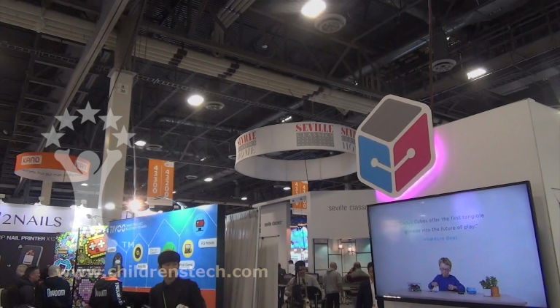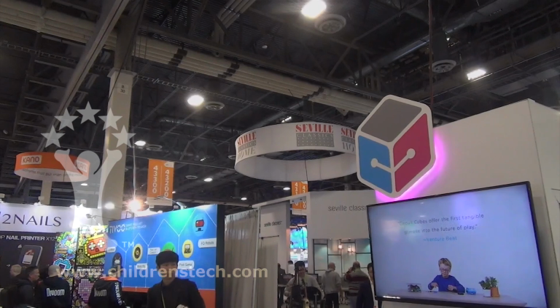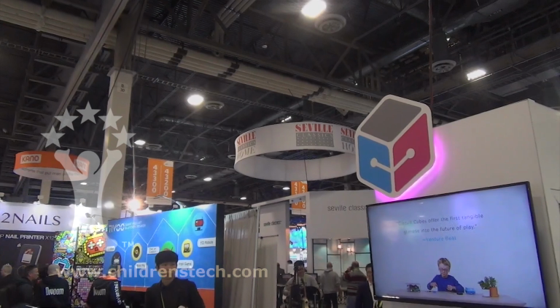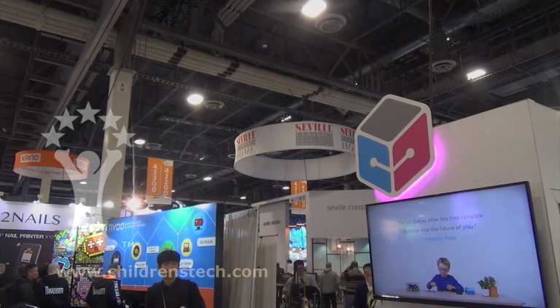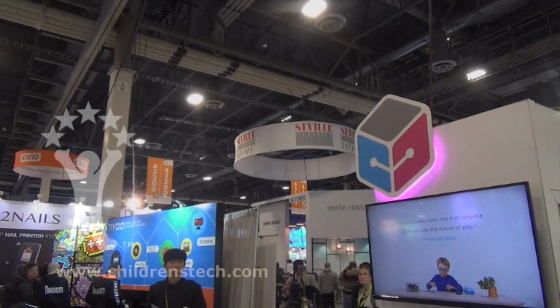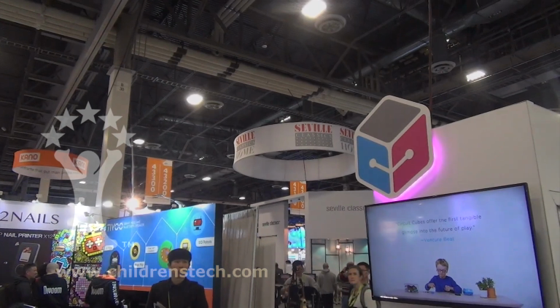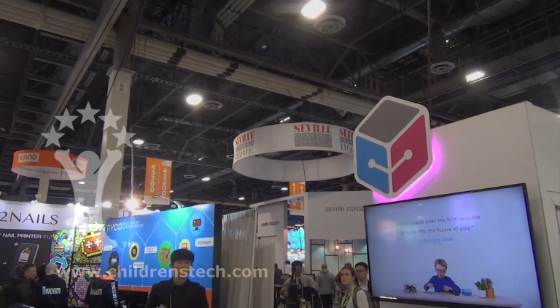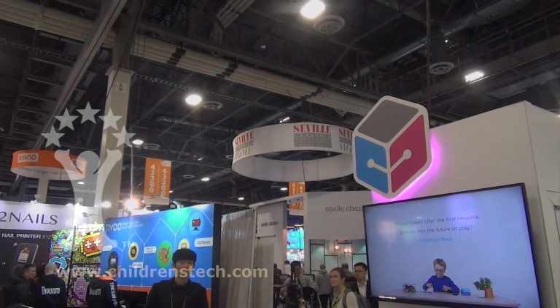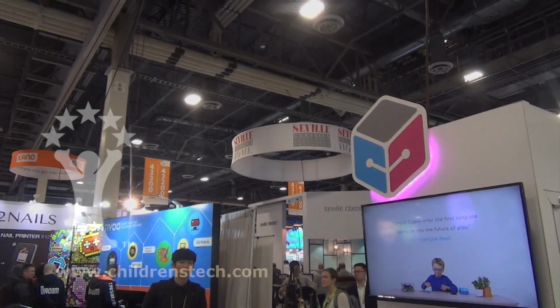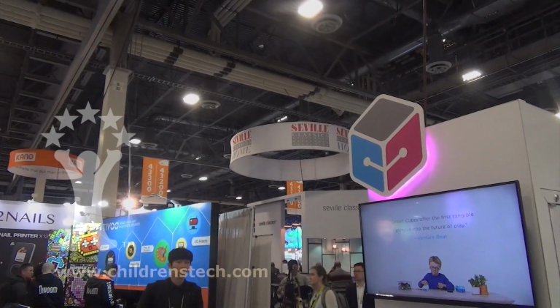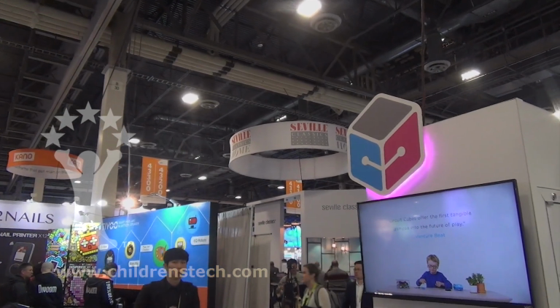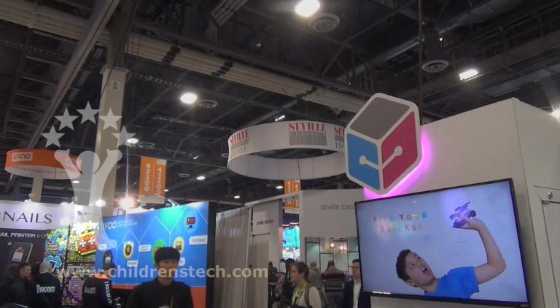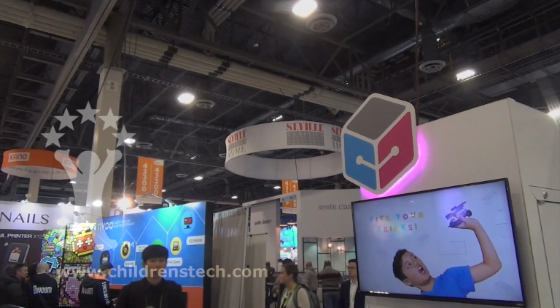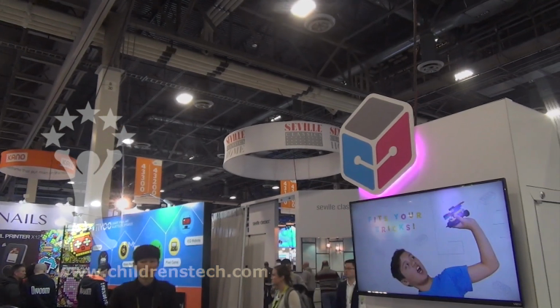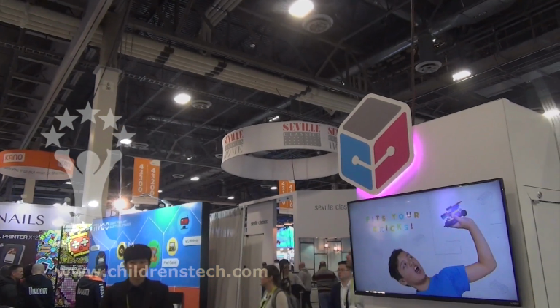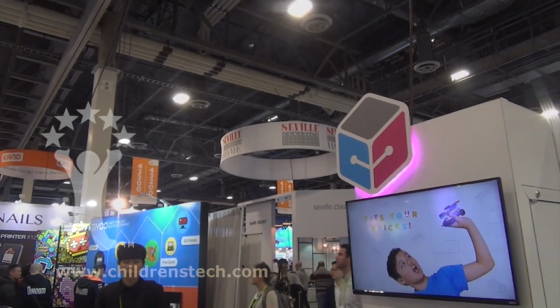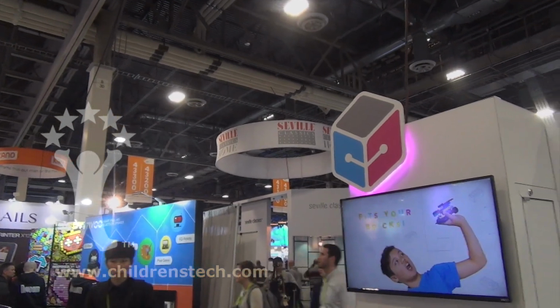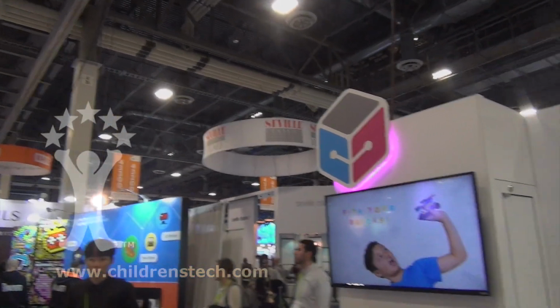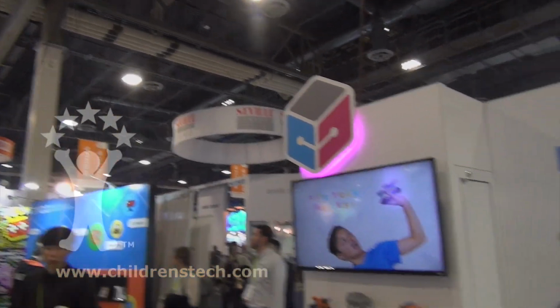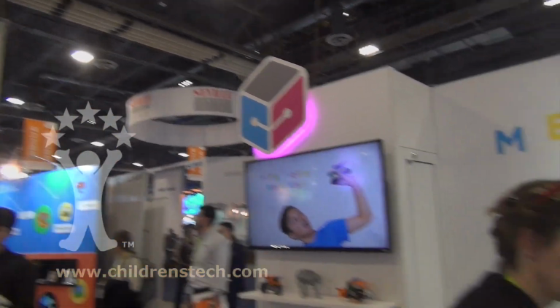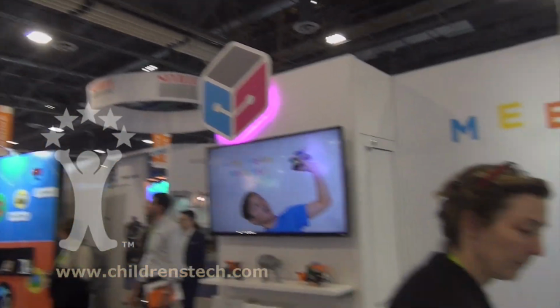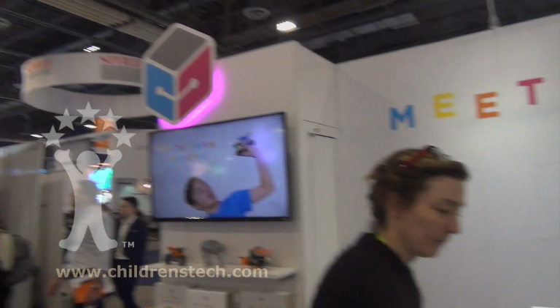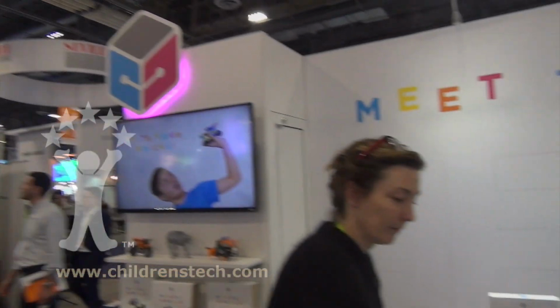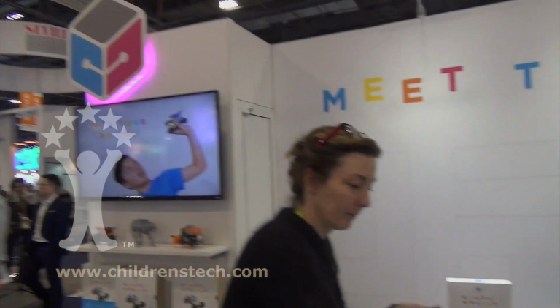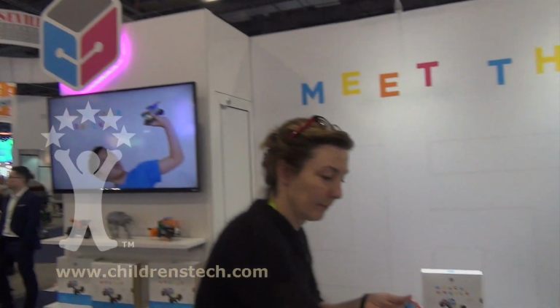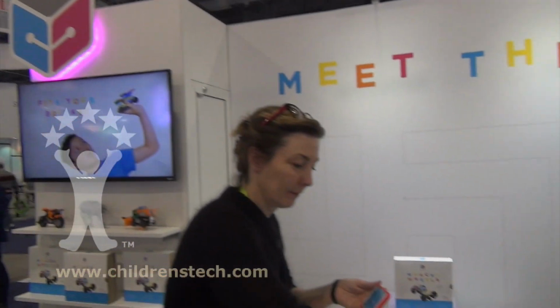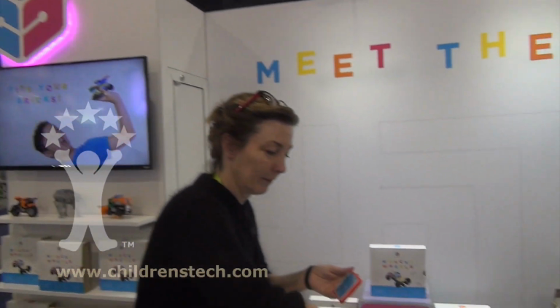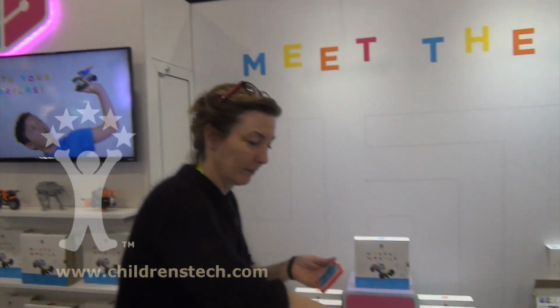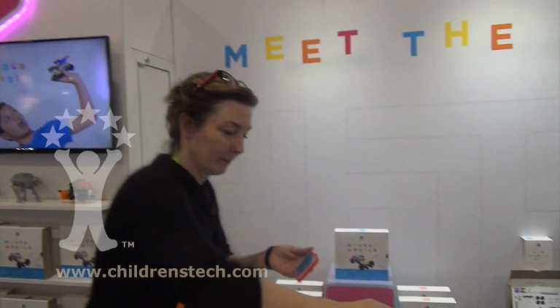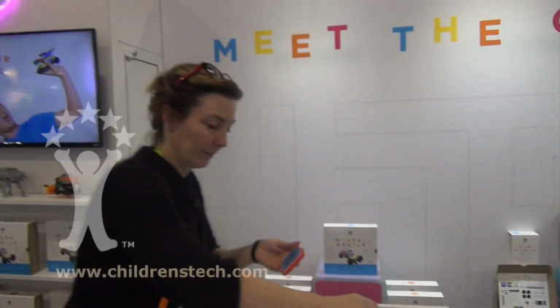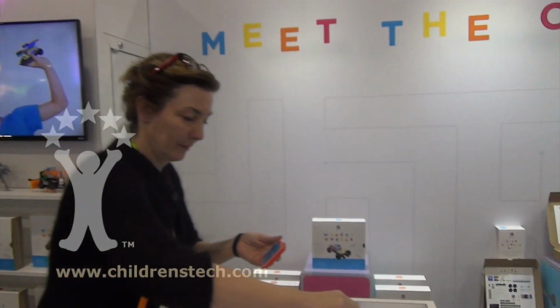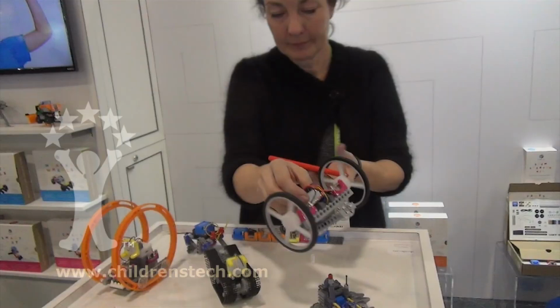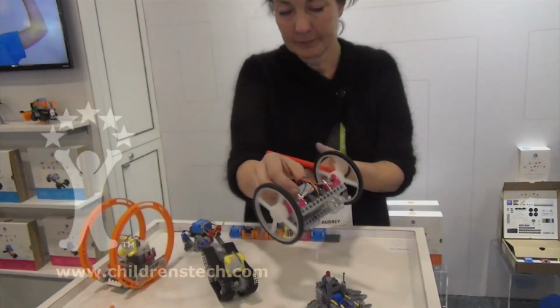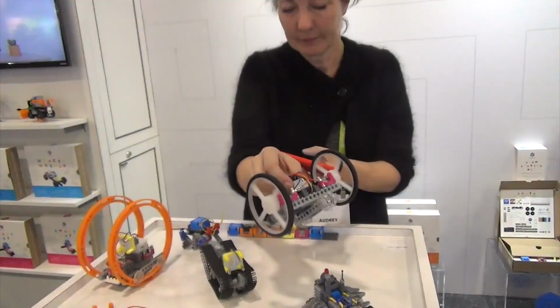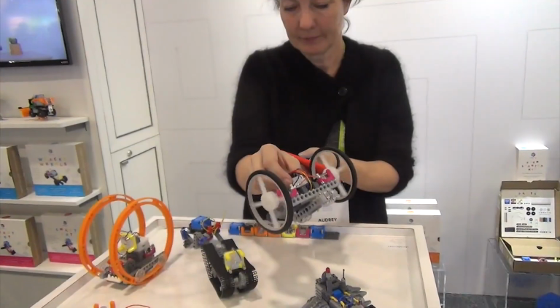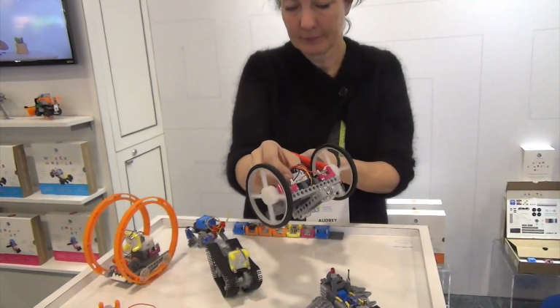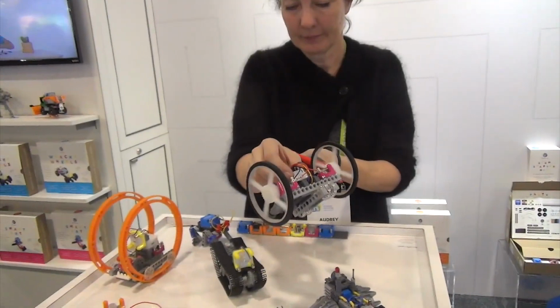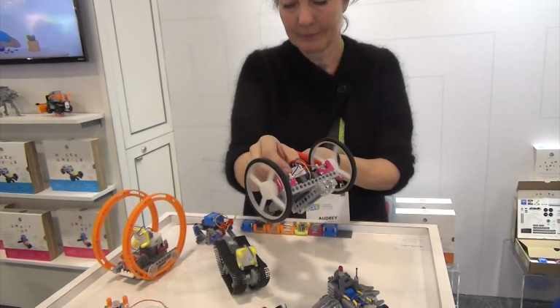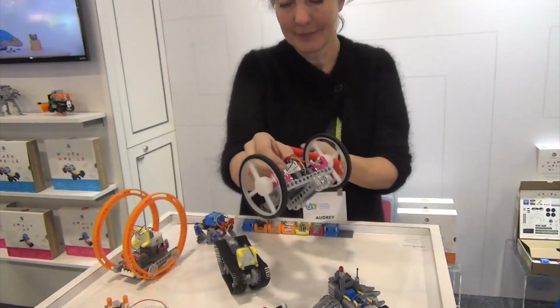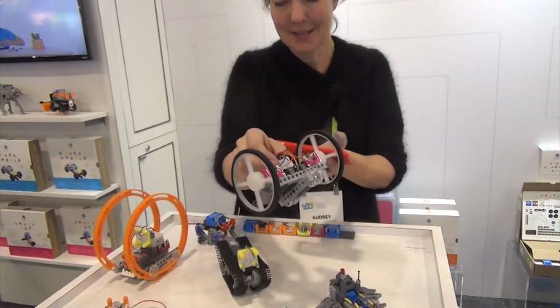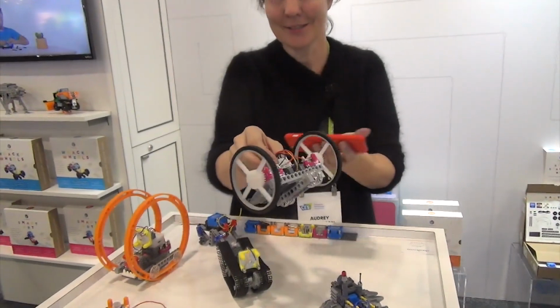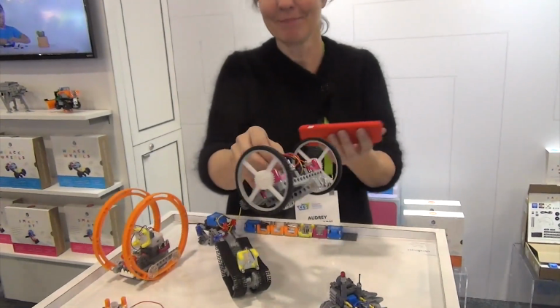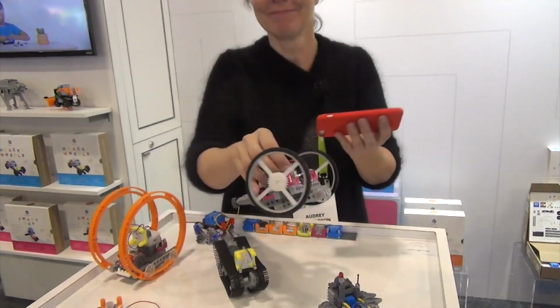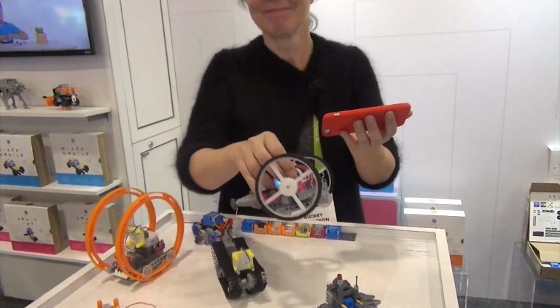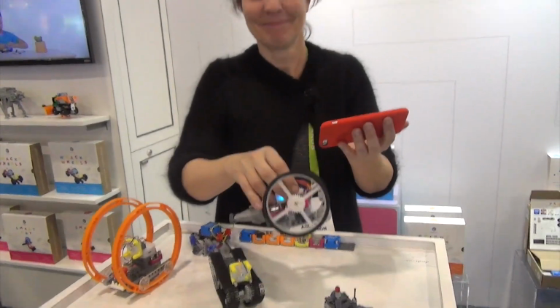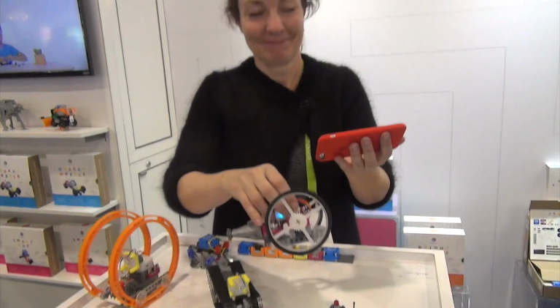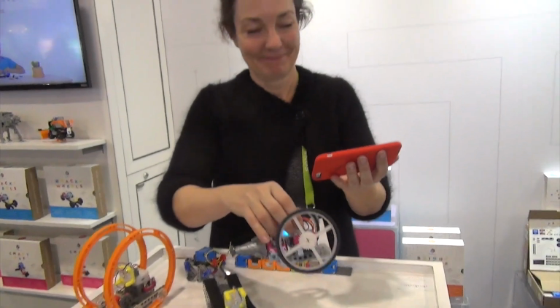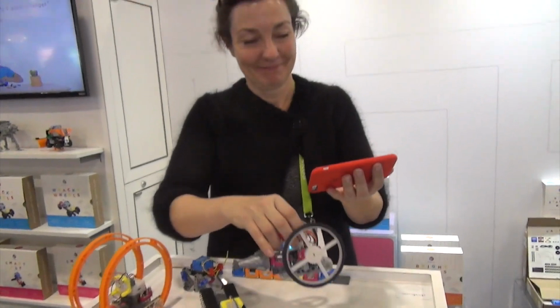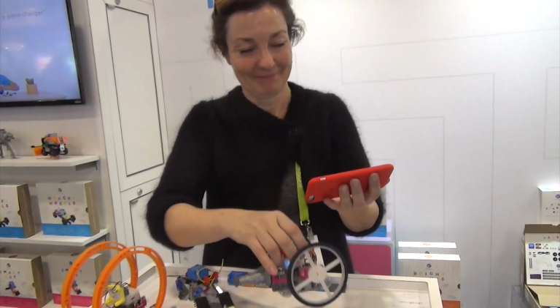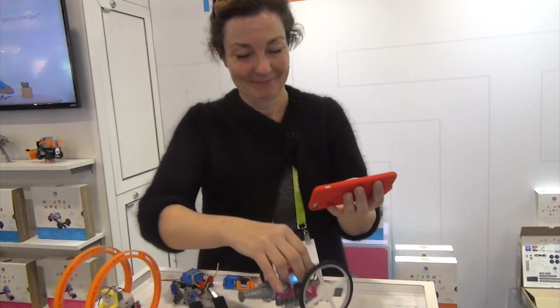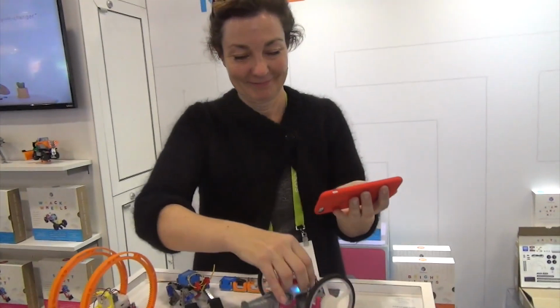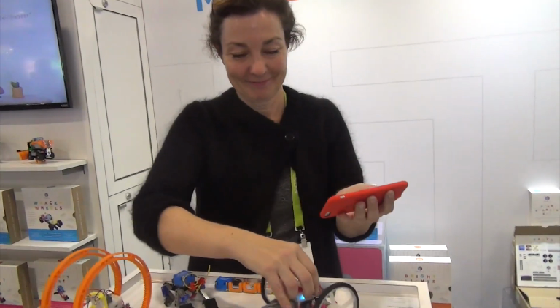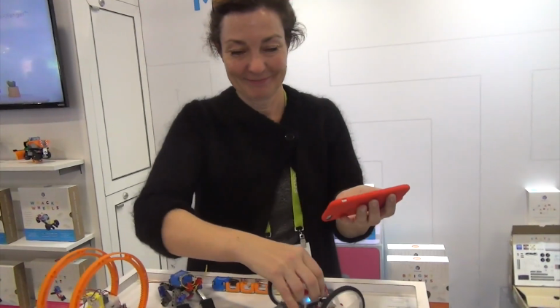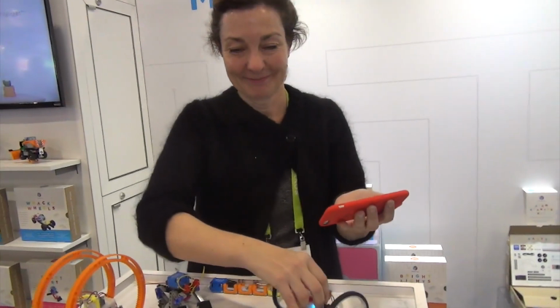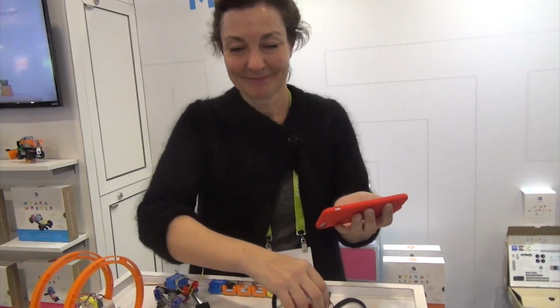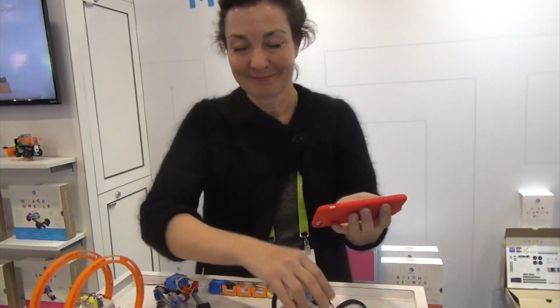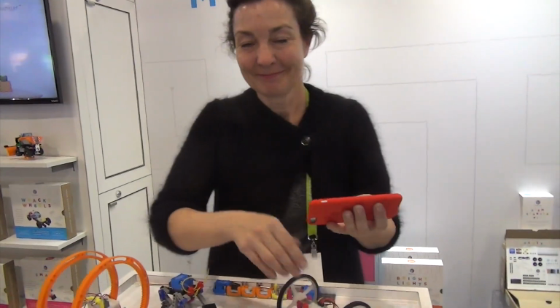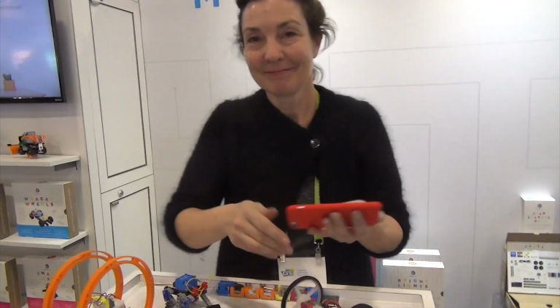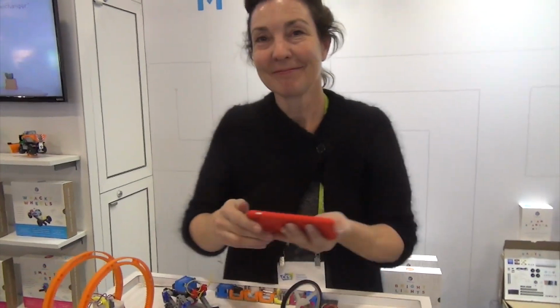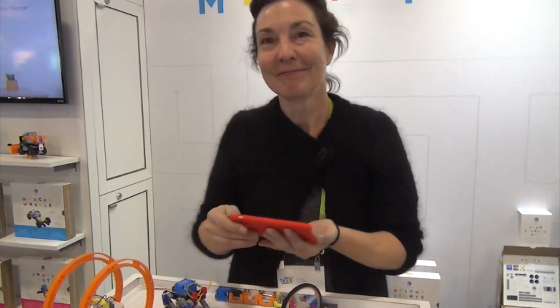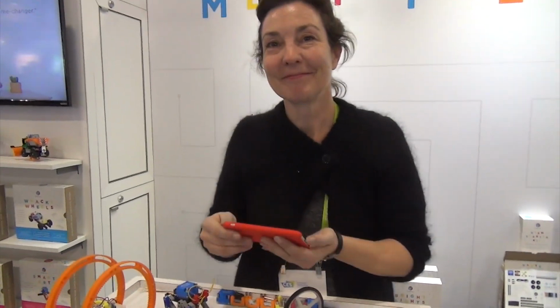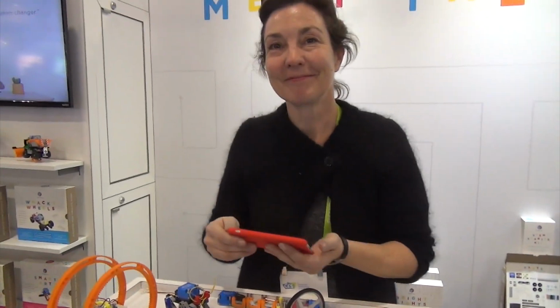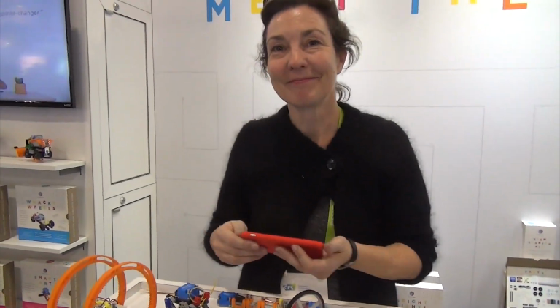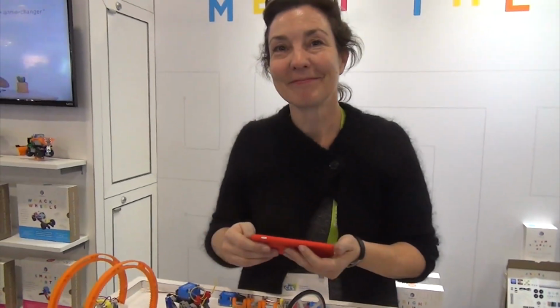Here at Consumer Electronics Show in Las Vegas, Nevada. Audrey, the question is what's new this year for Circuit Cubes?